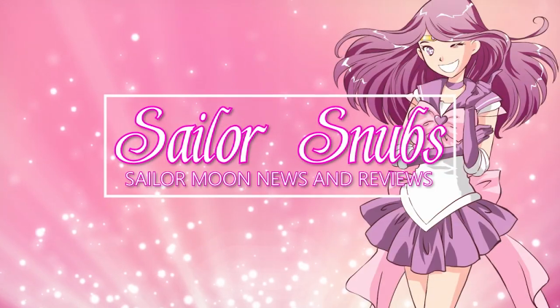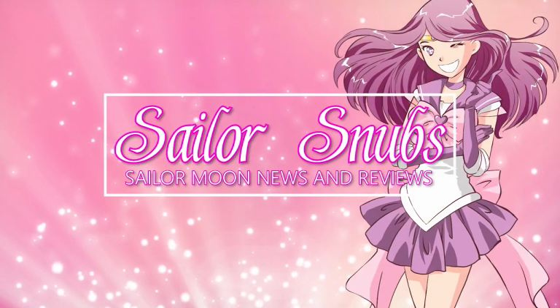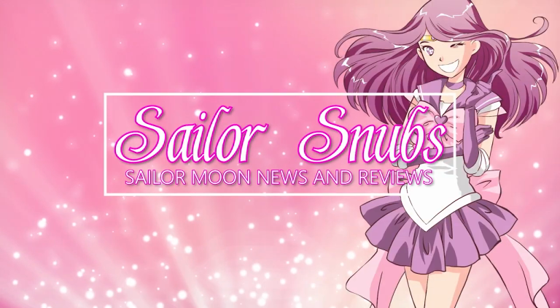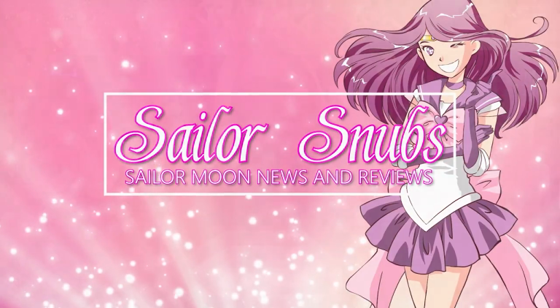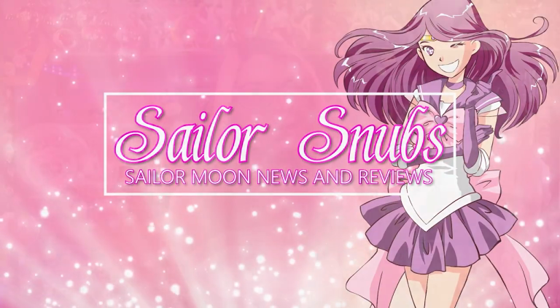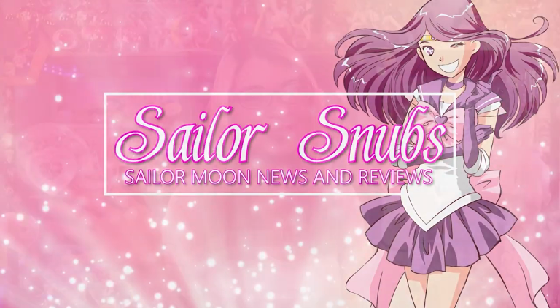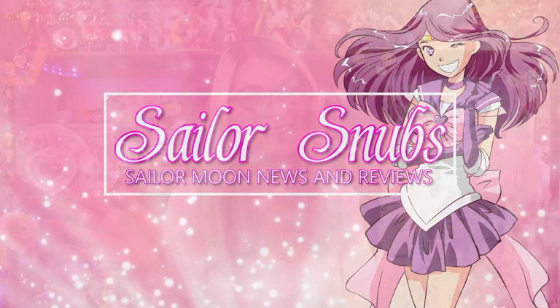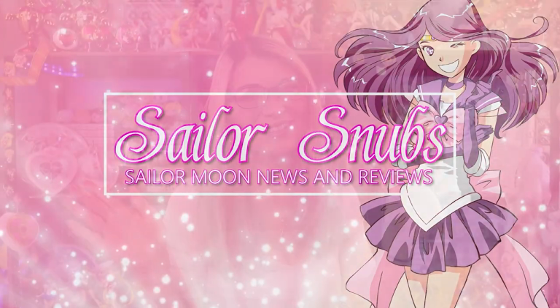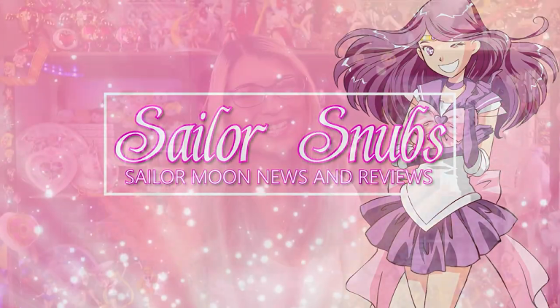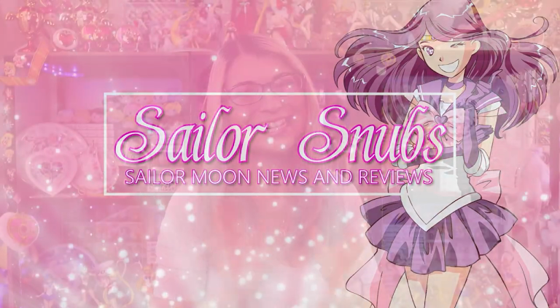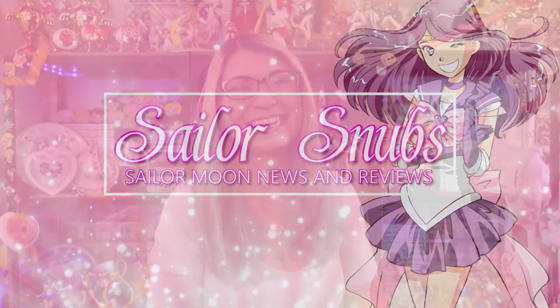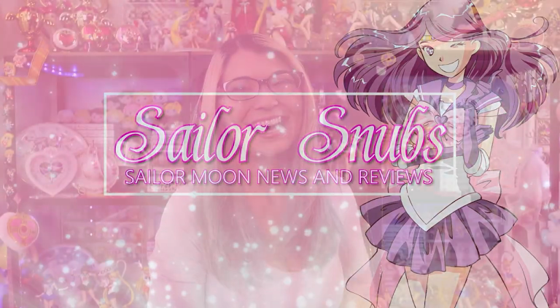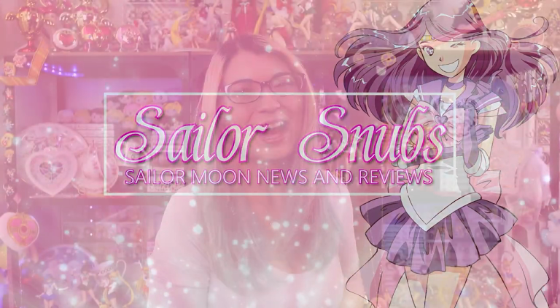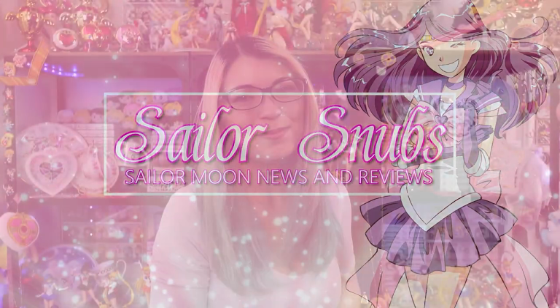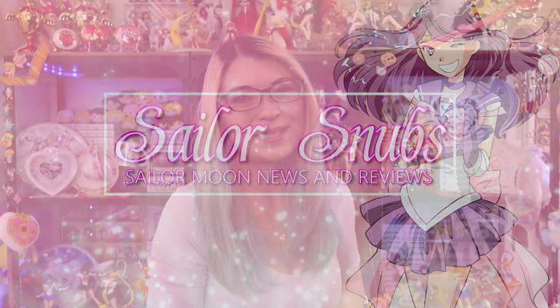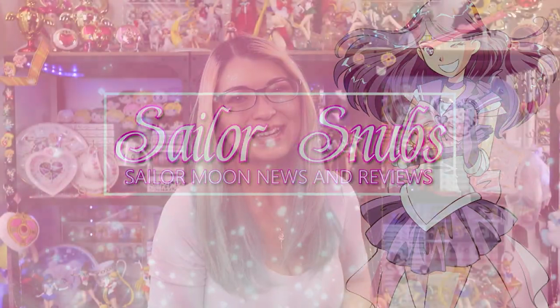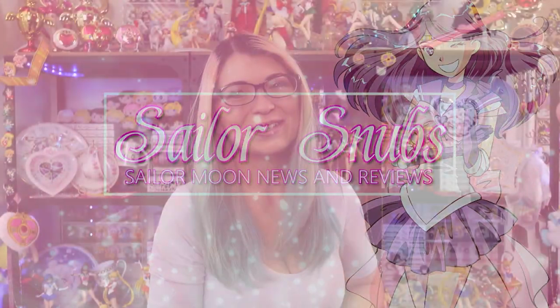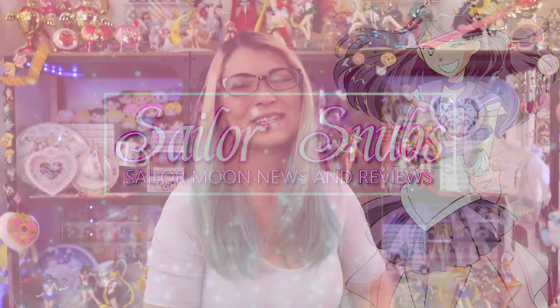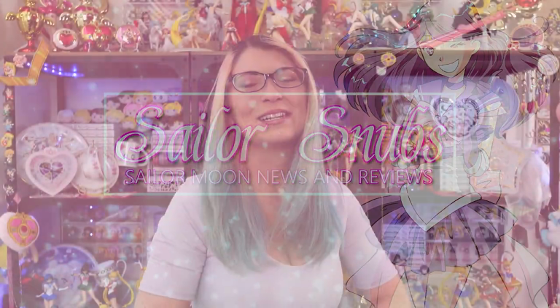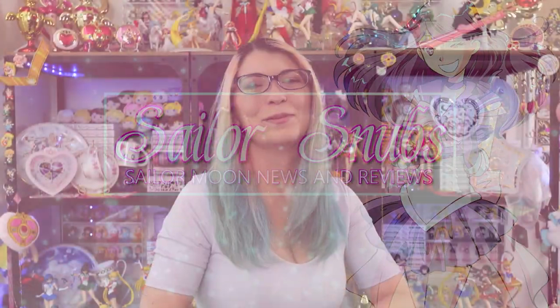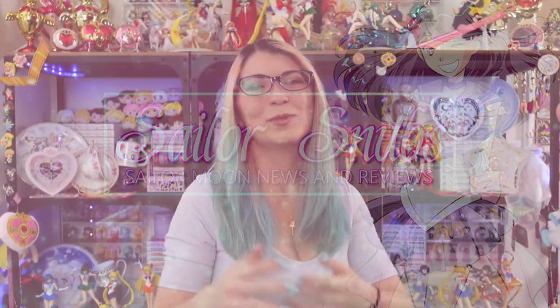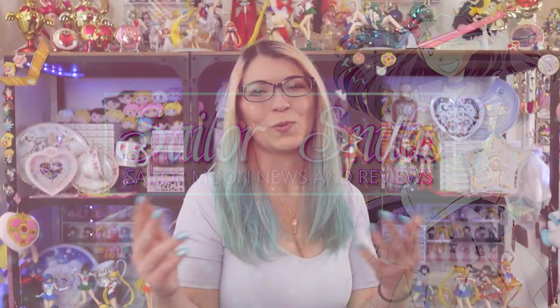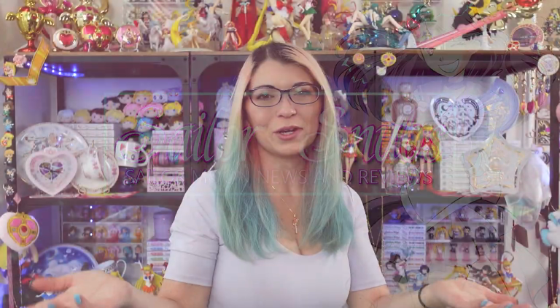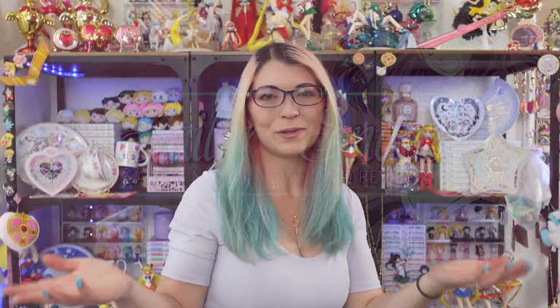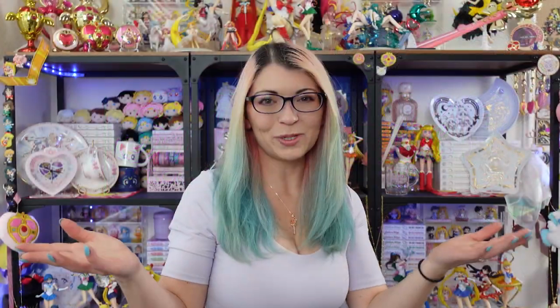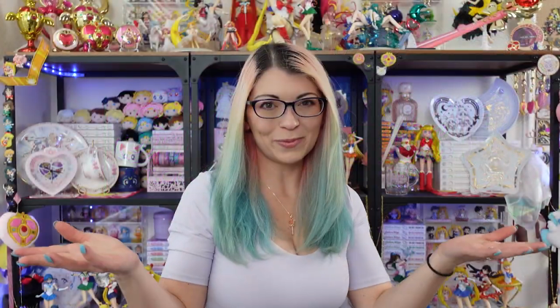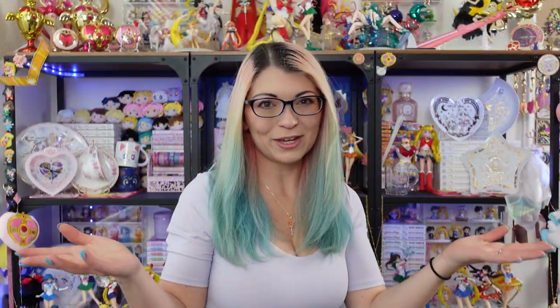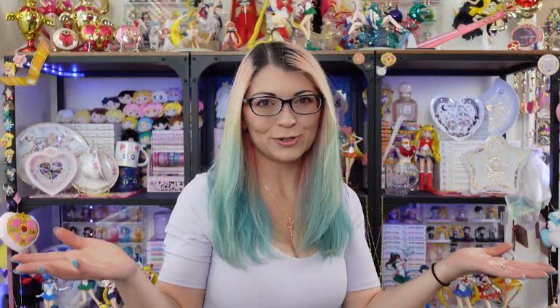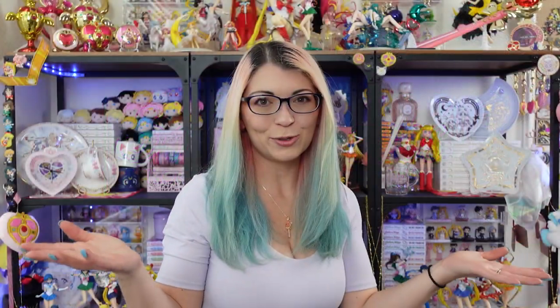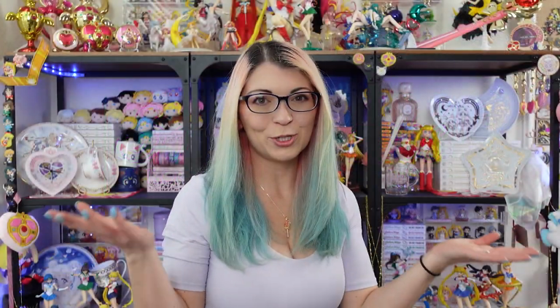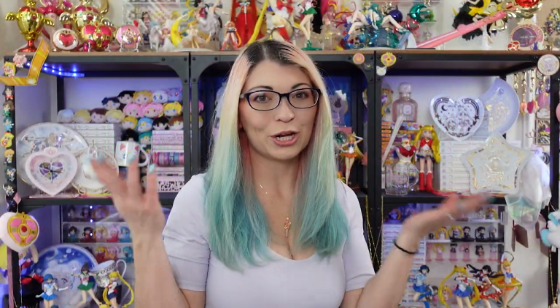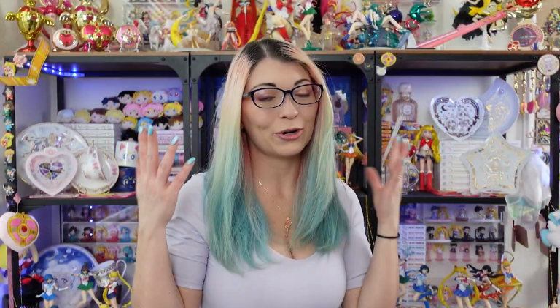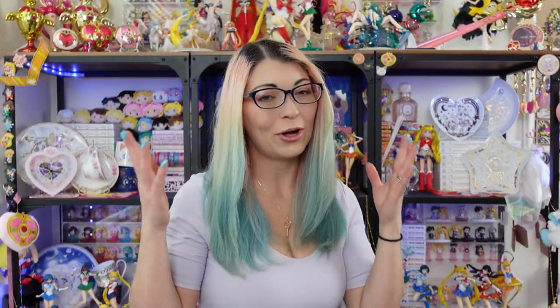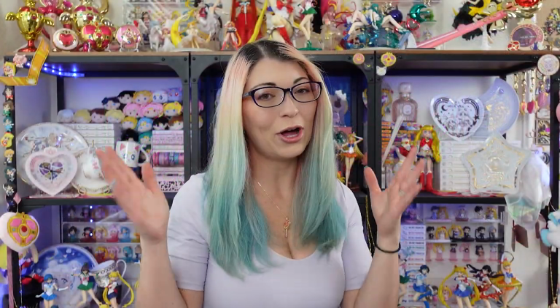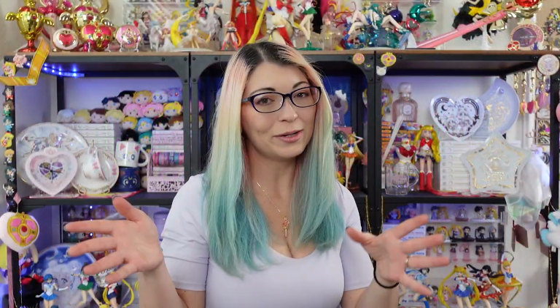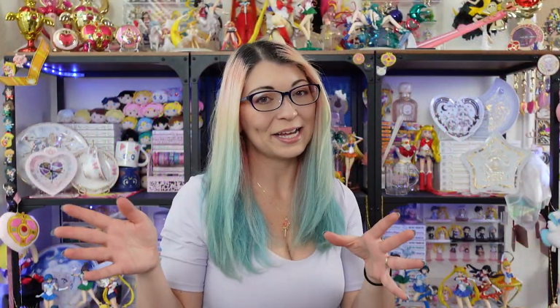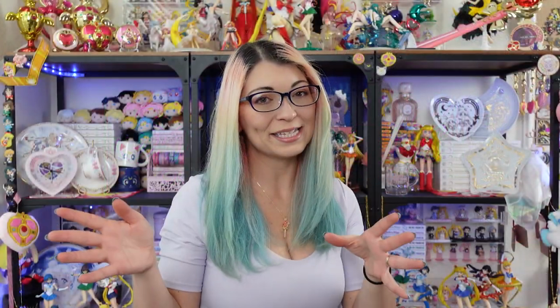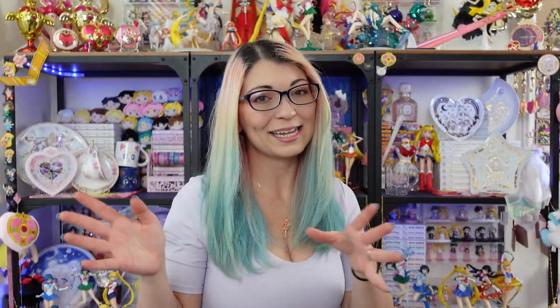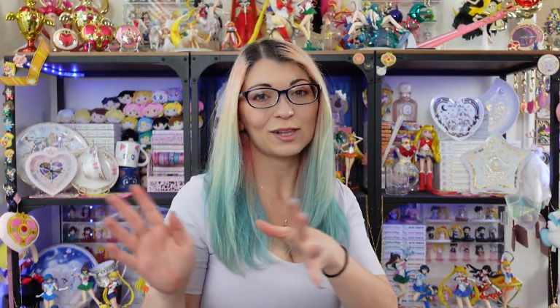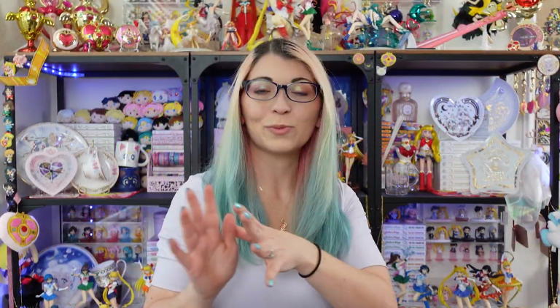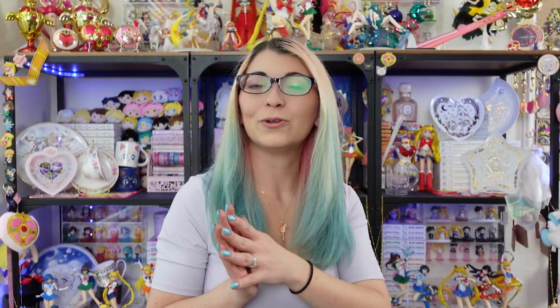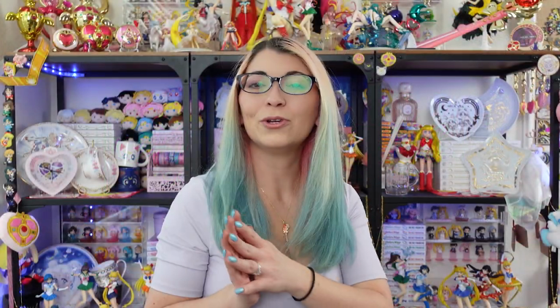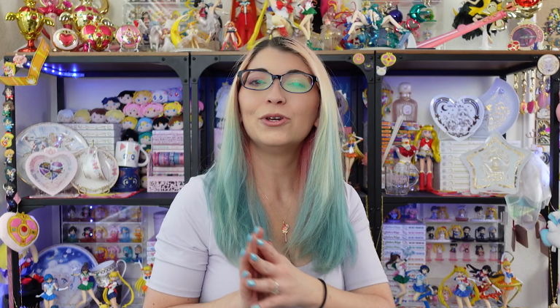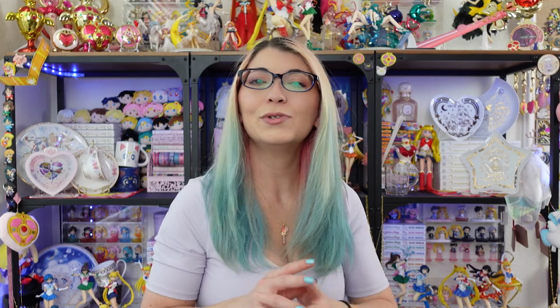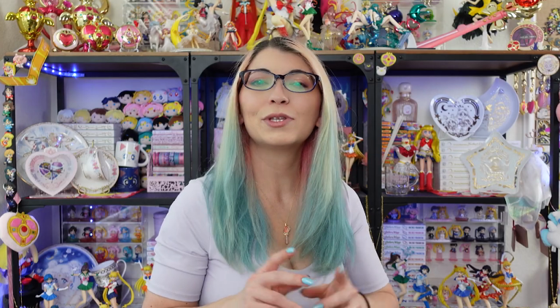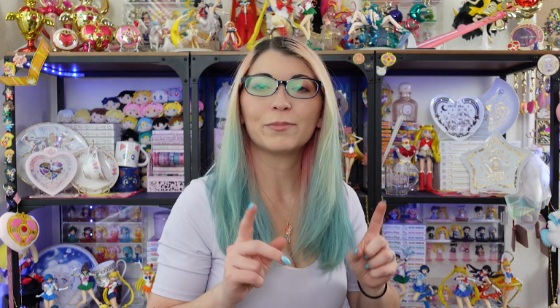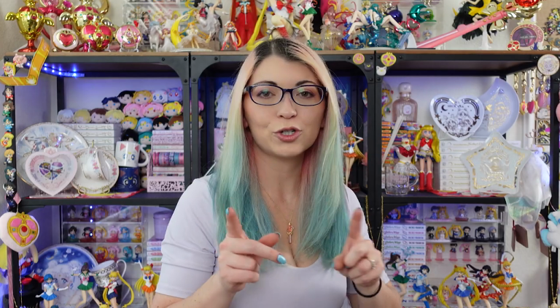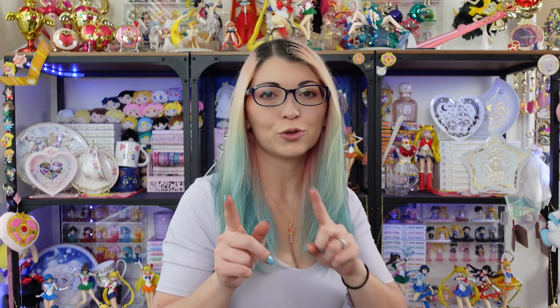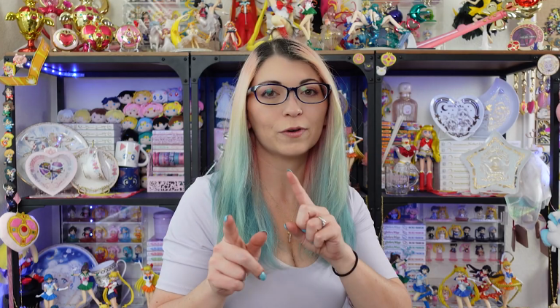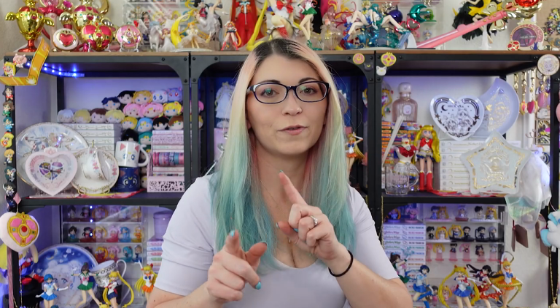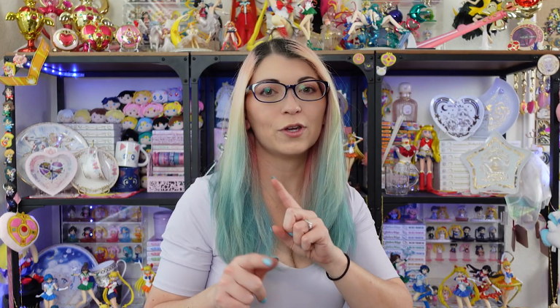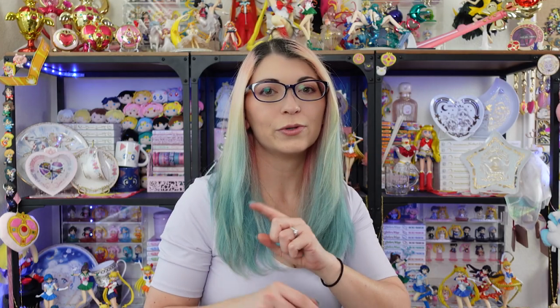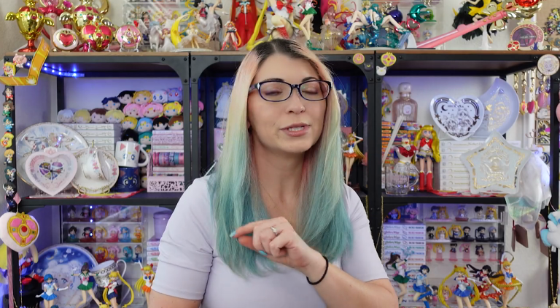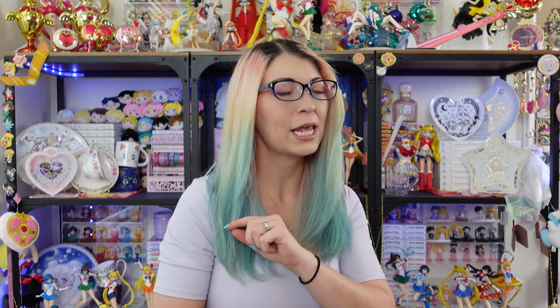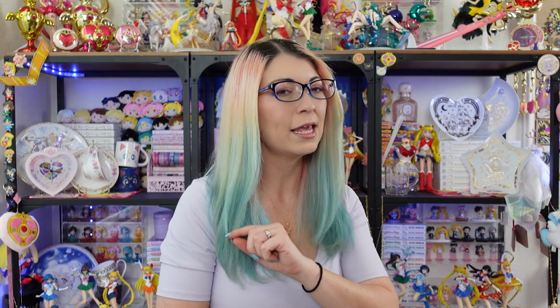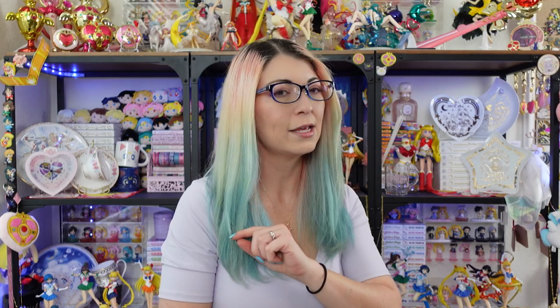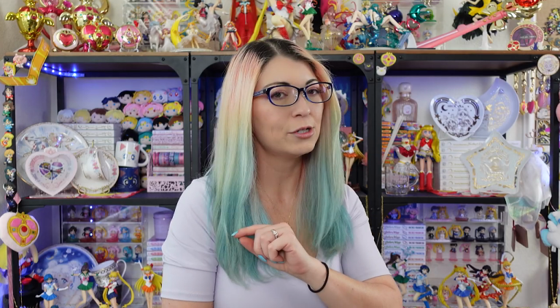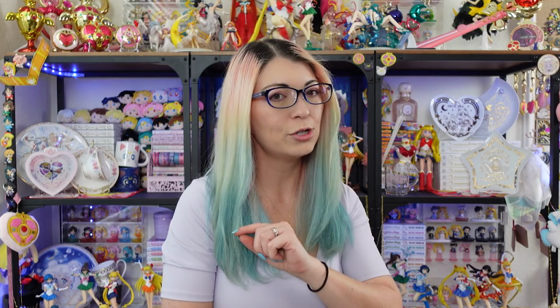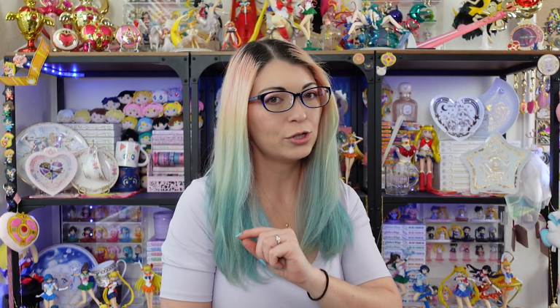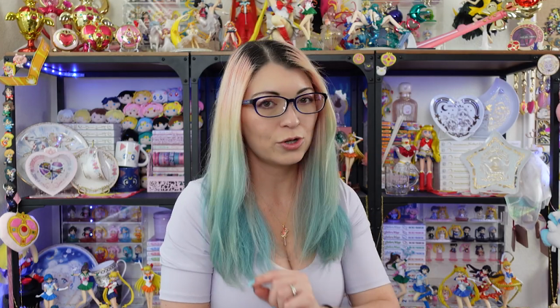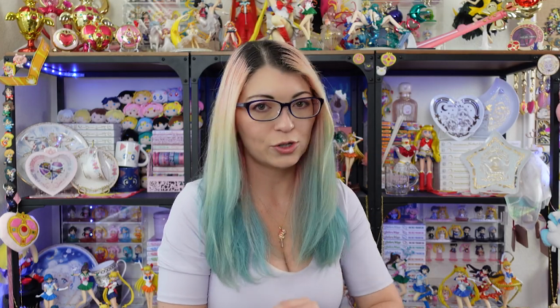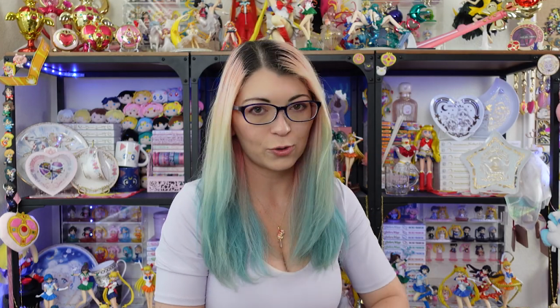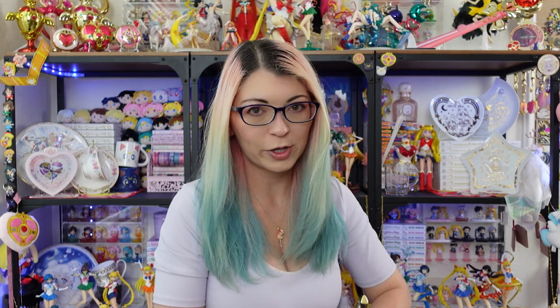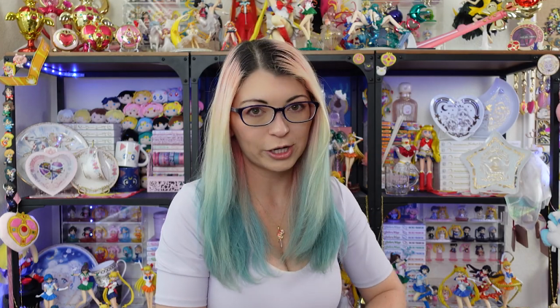What's up Sailor Senshi, I'm Sailor Snubs. Welcome to my YouTube channel all about Sailor Moon news, merch reviews, and tutorials.